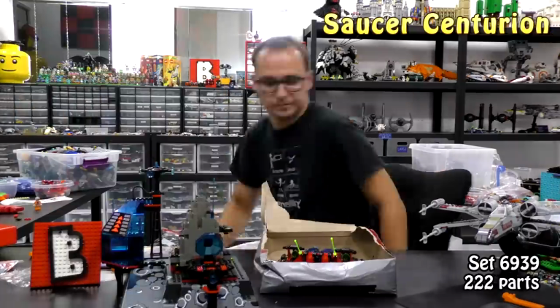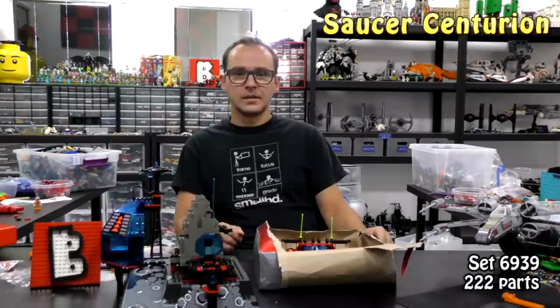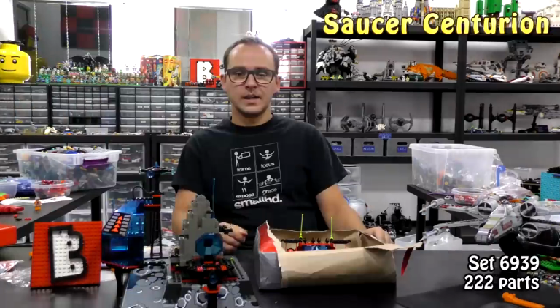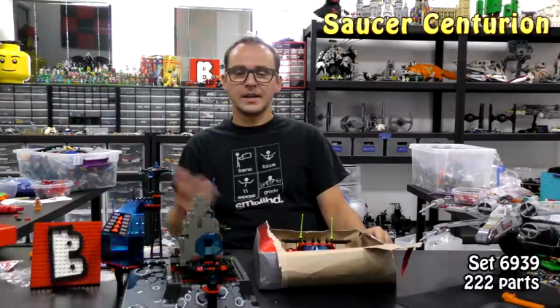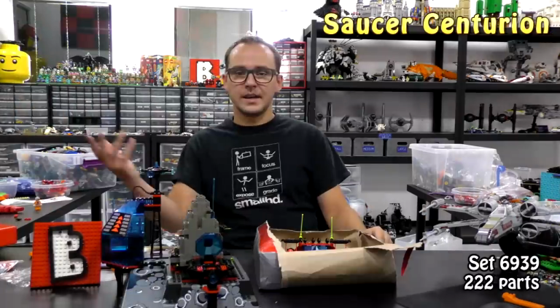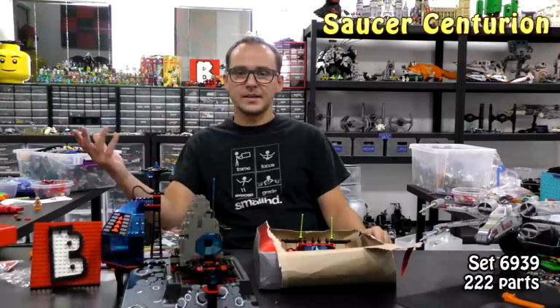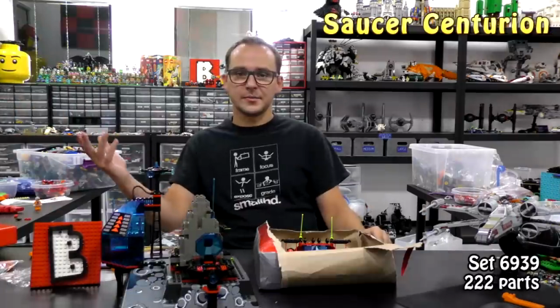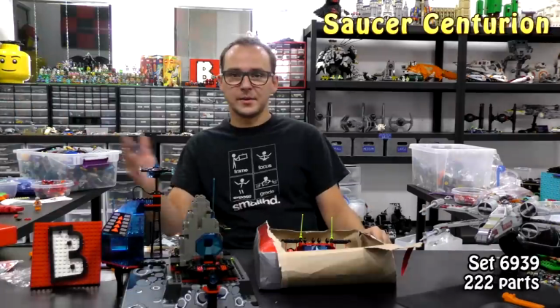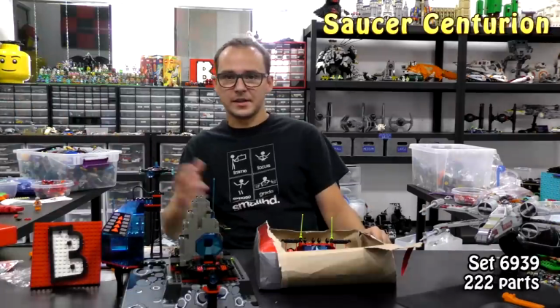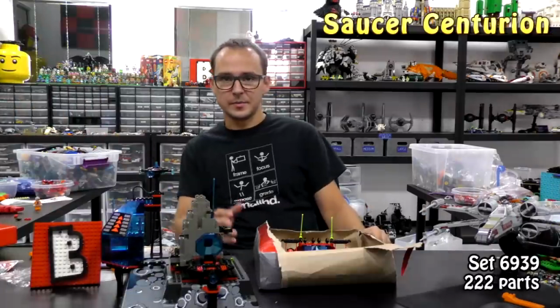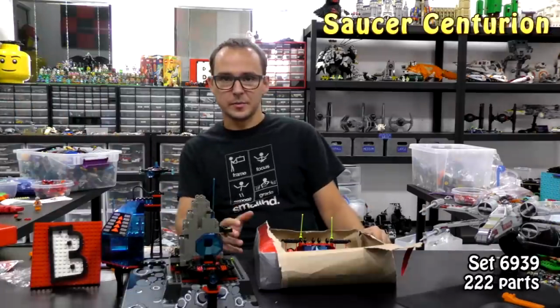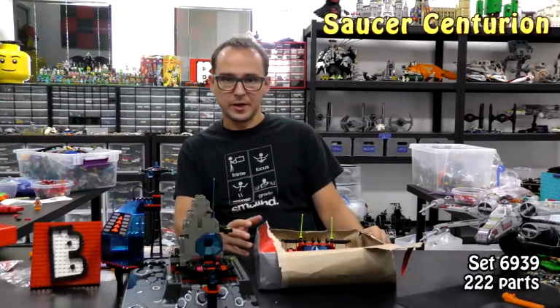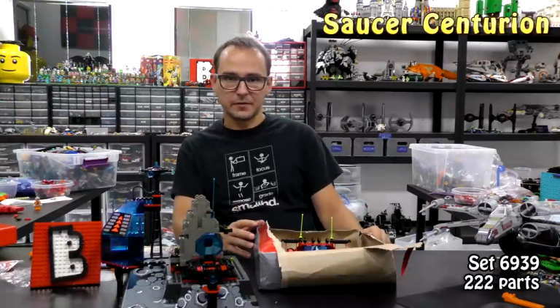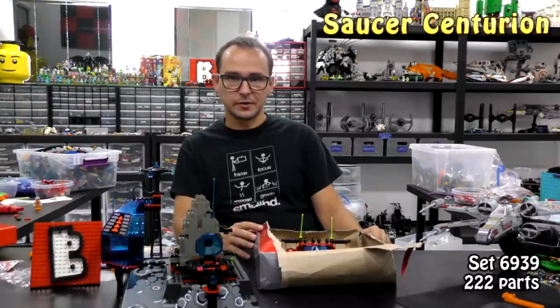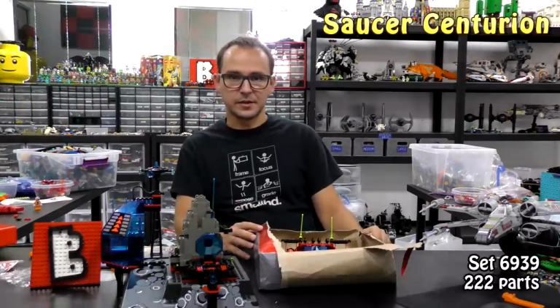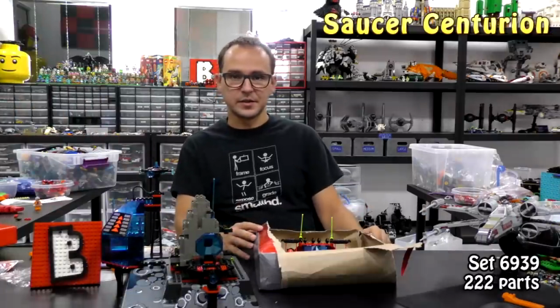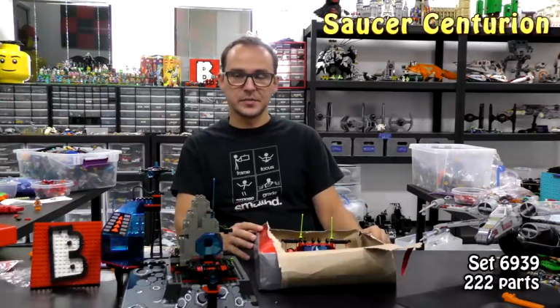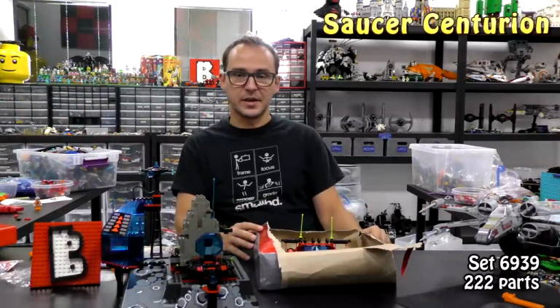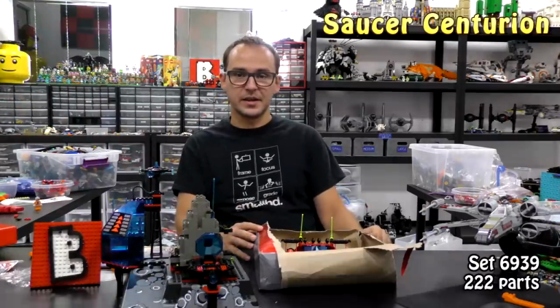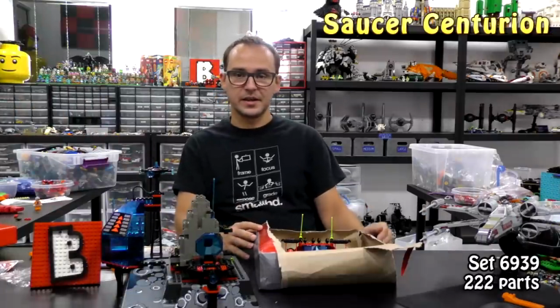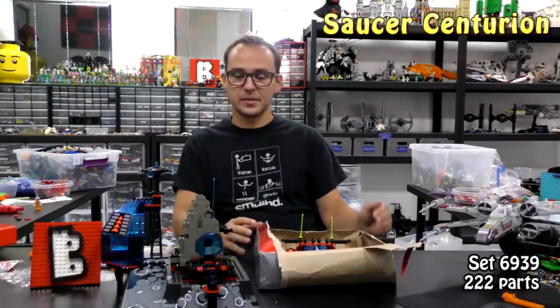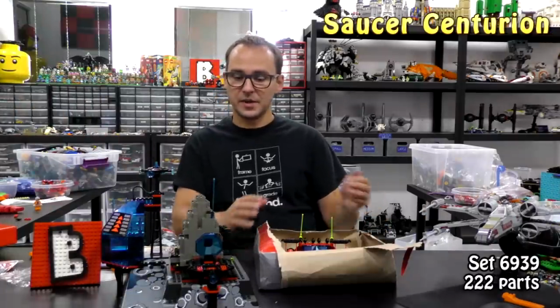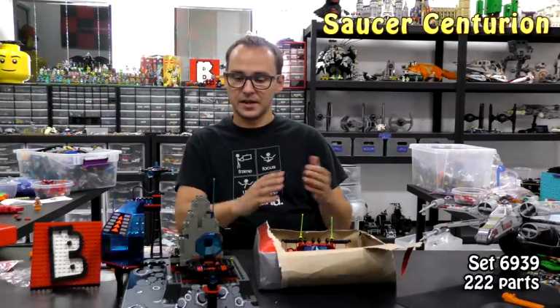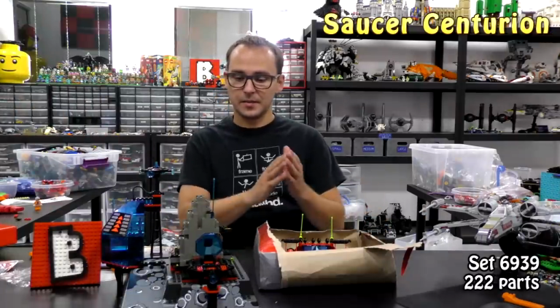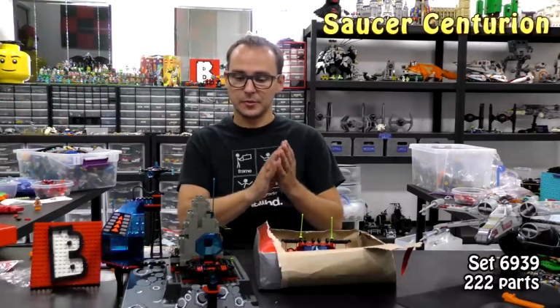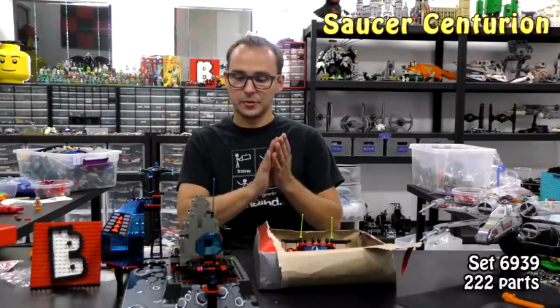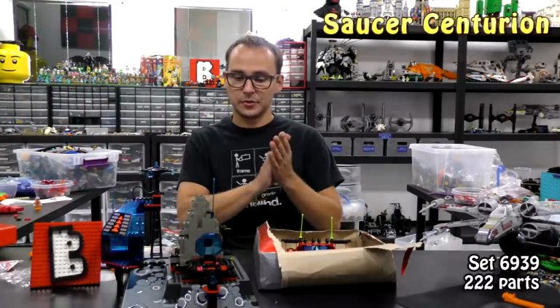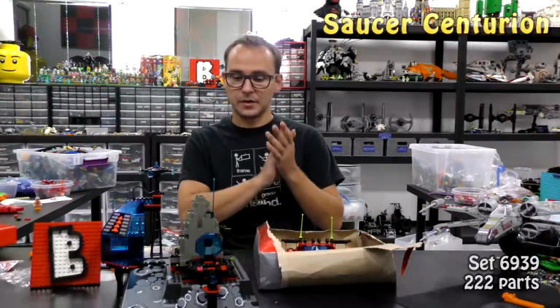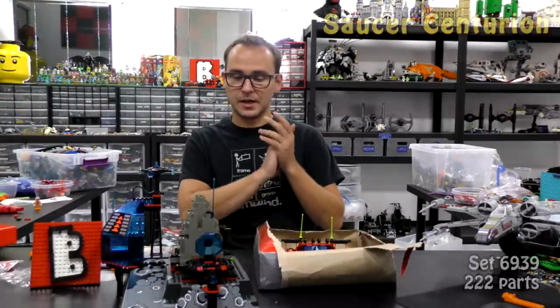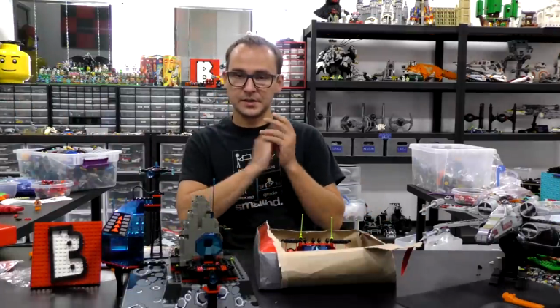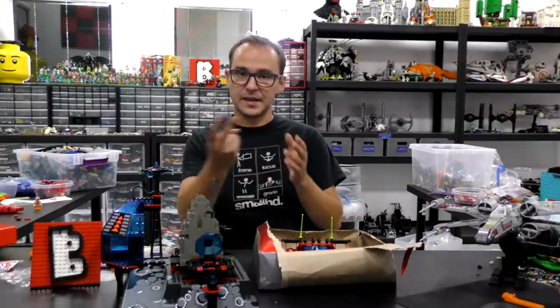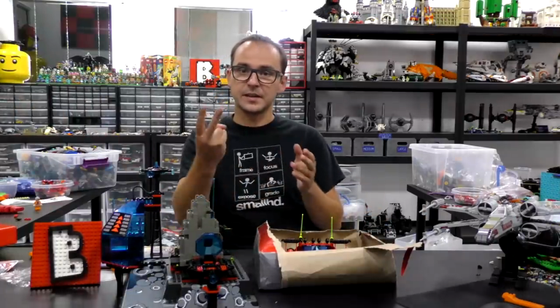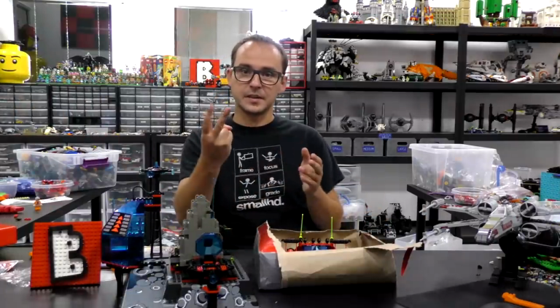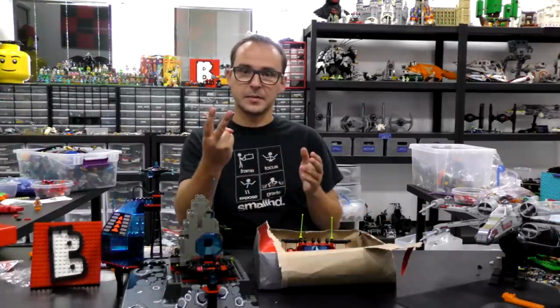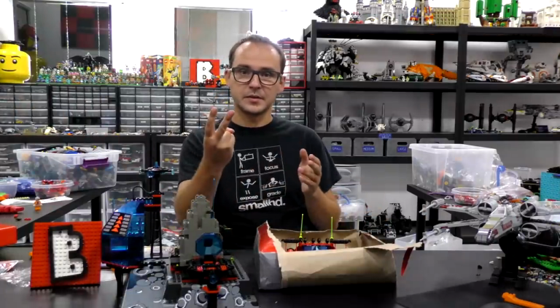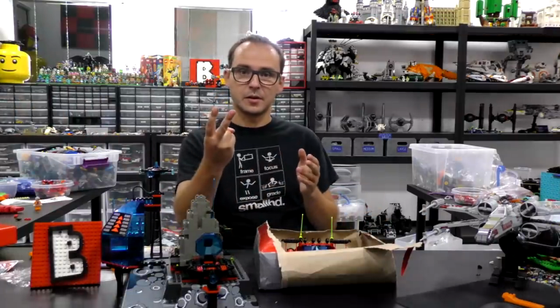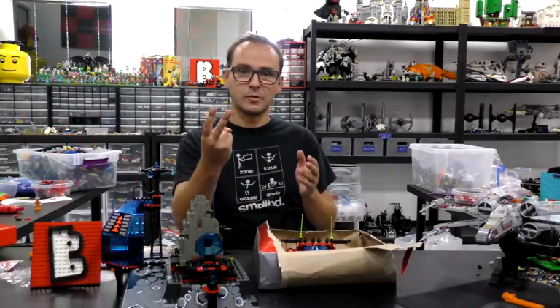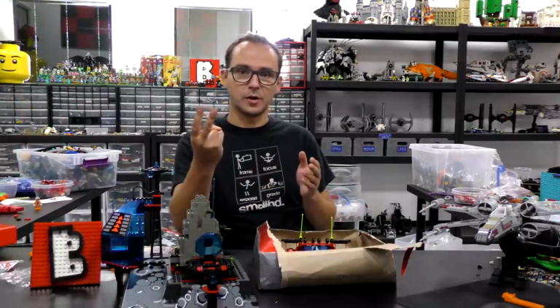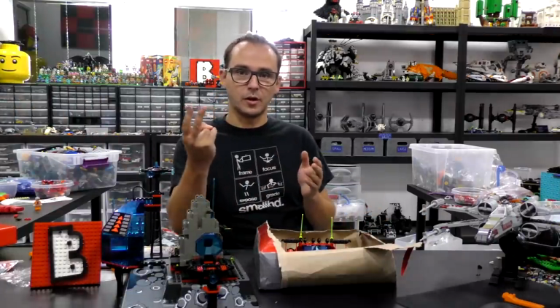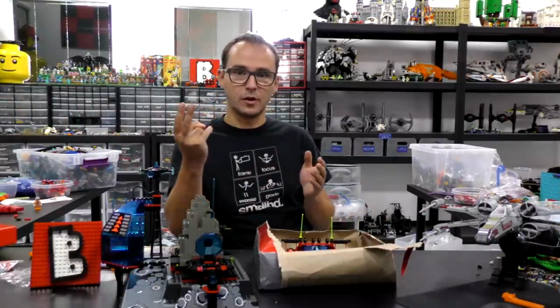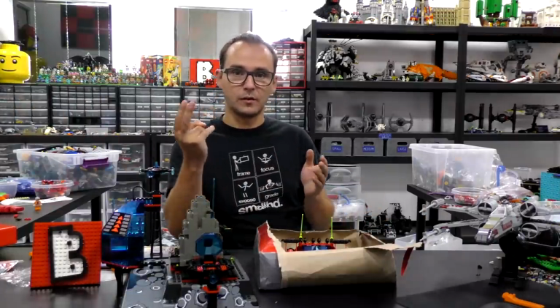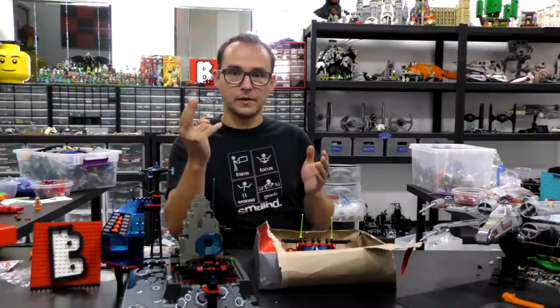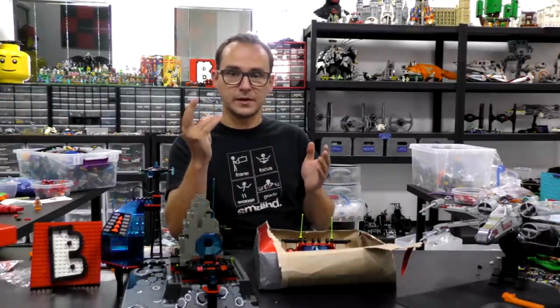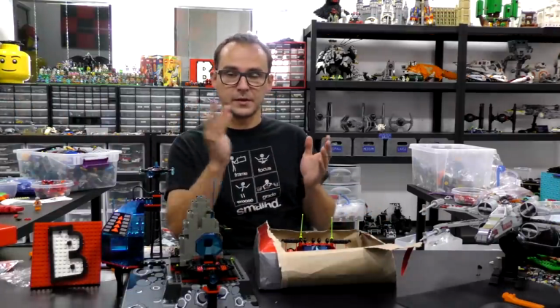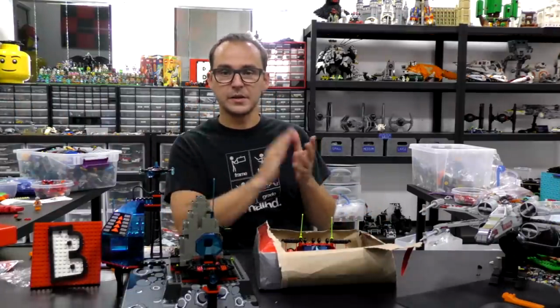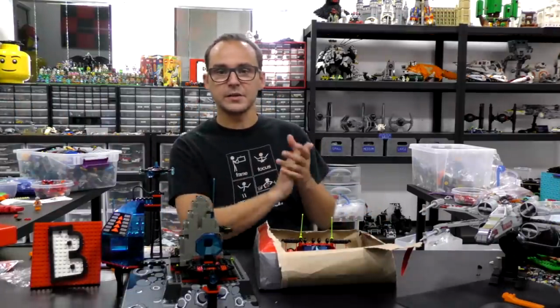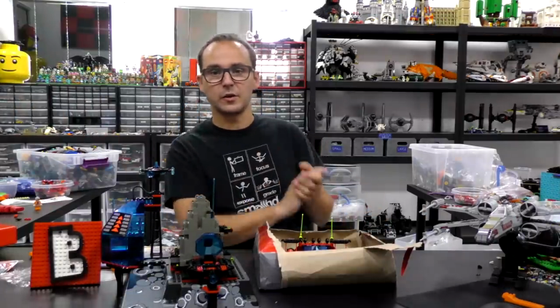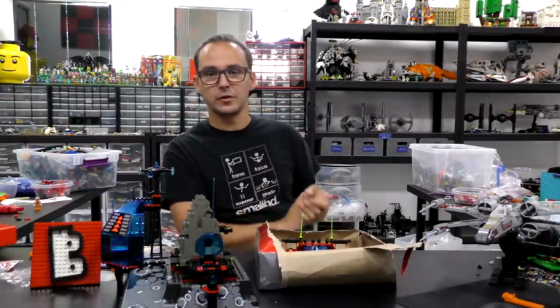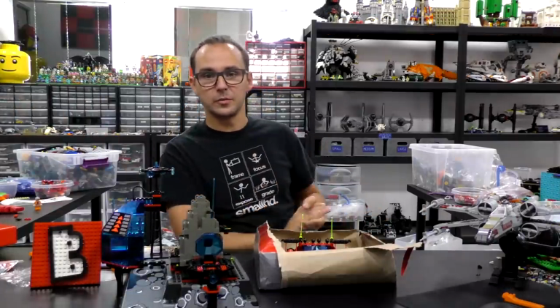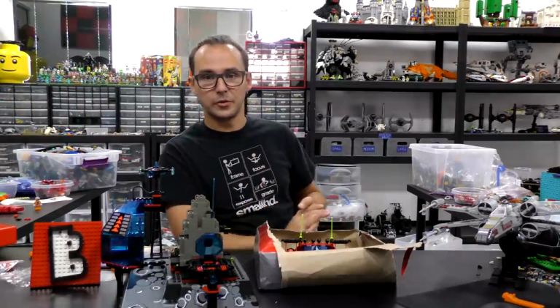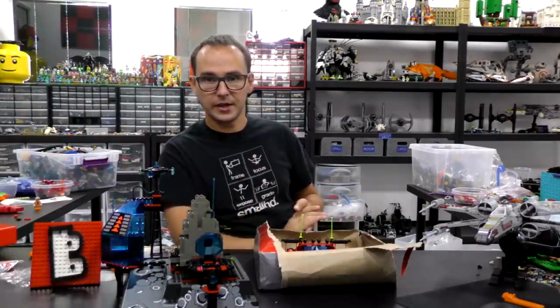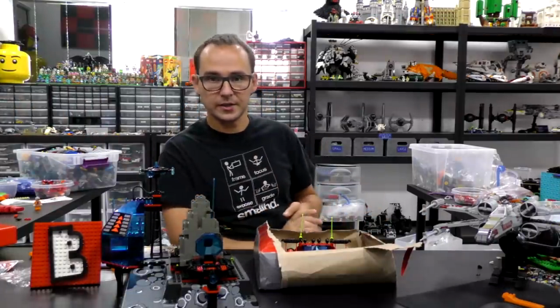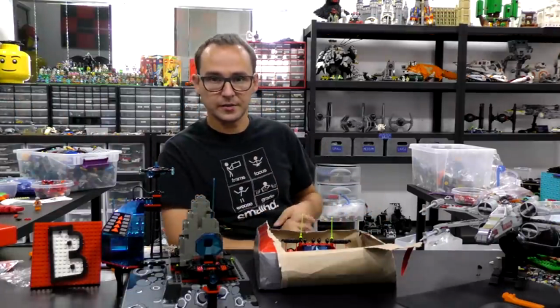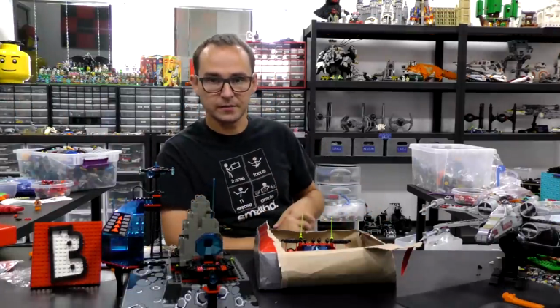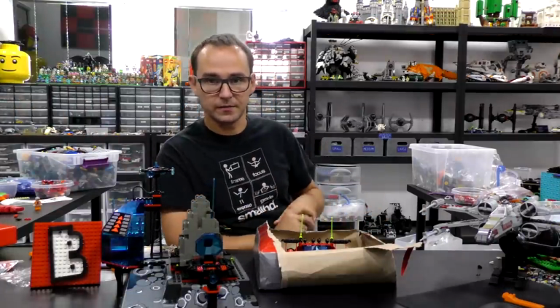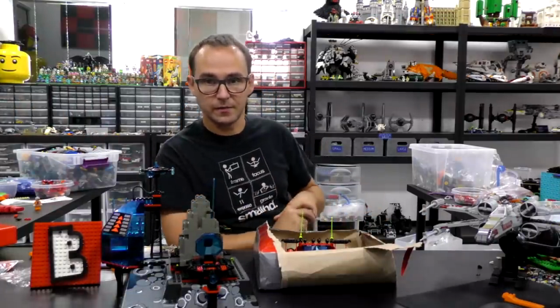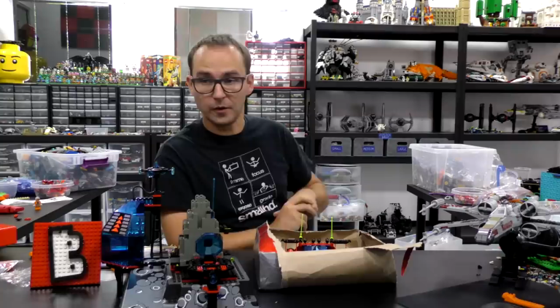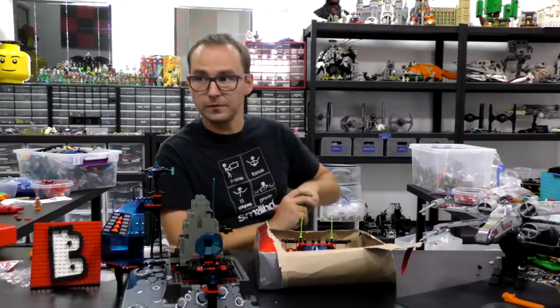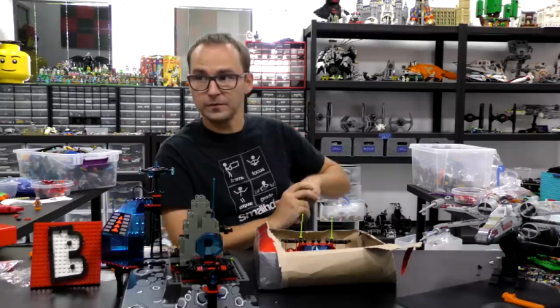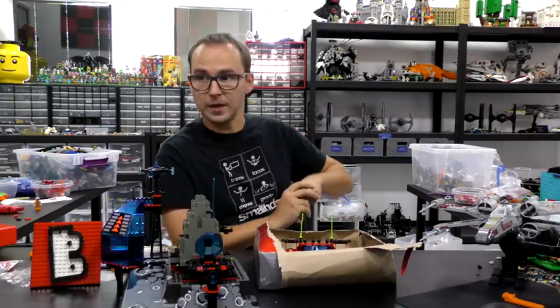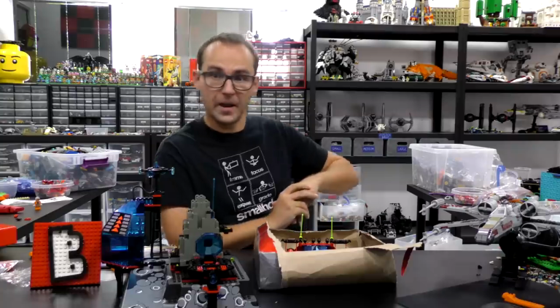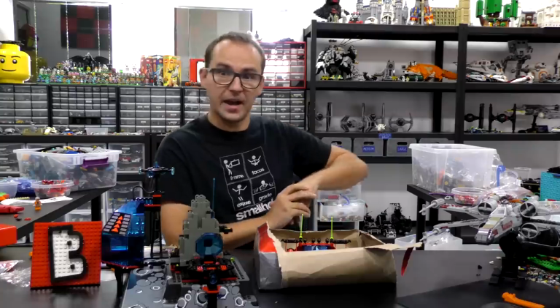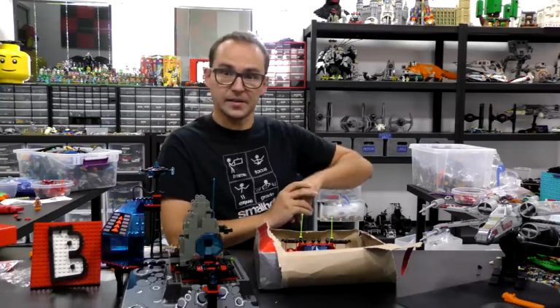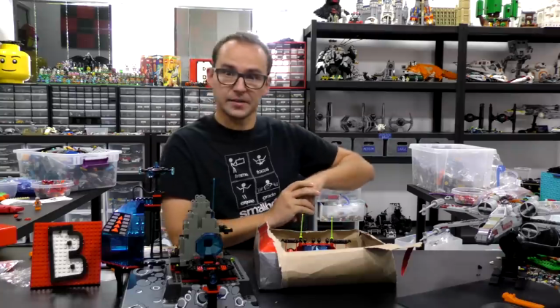Hey guys, welcome to Brick Vault. This is Mike and welcome to the second episode of a series called Bricks of the Past.